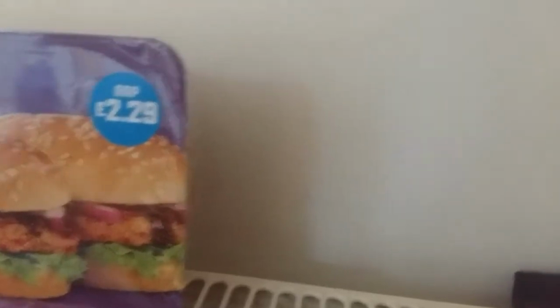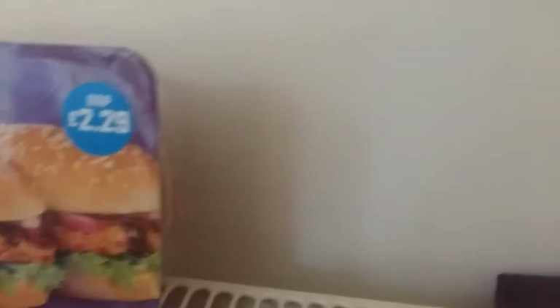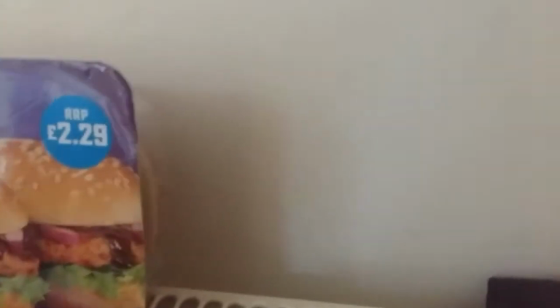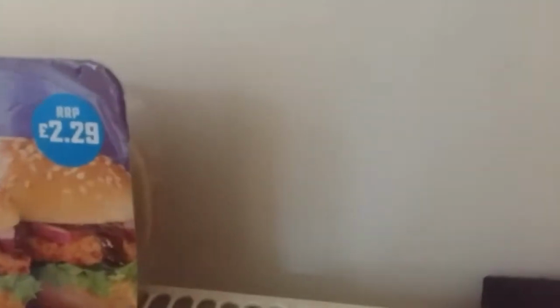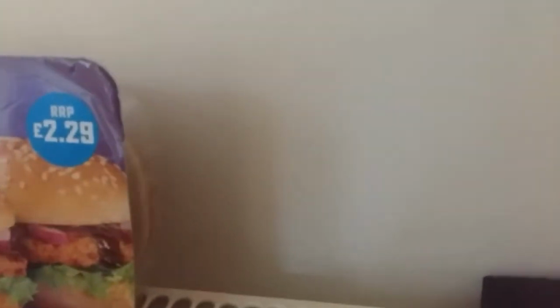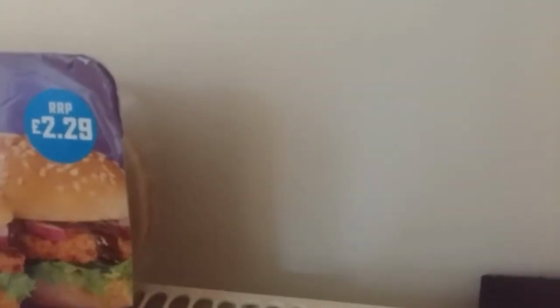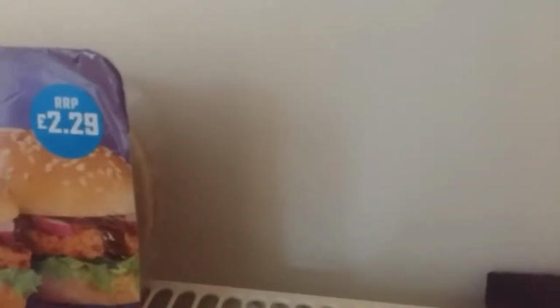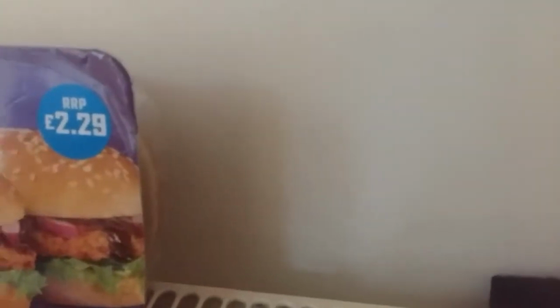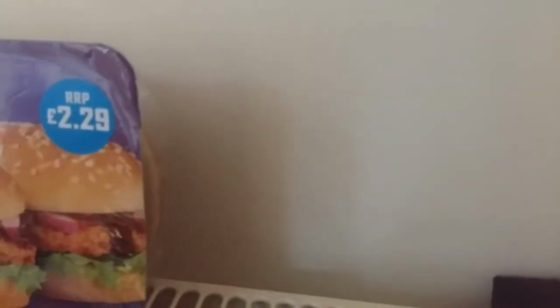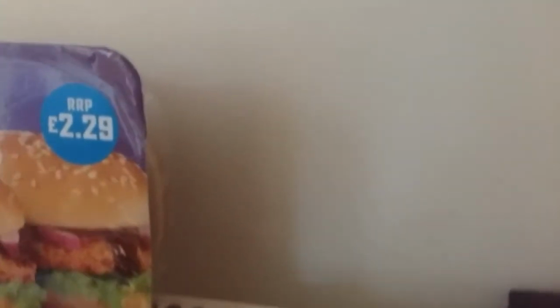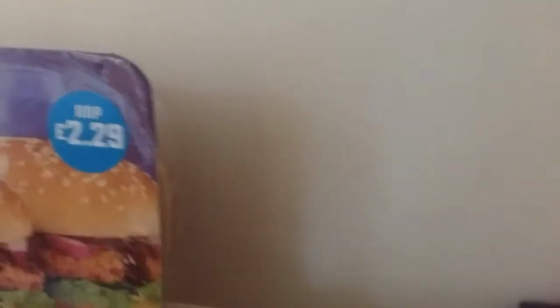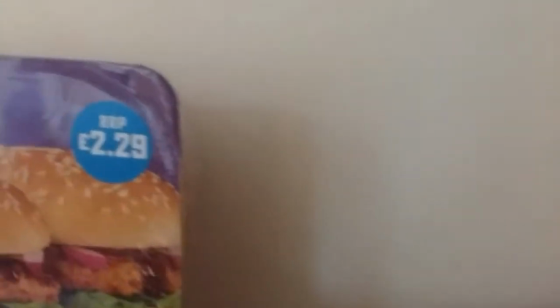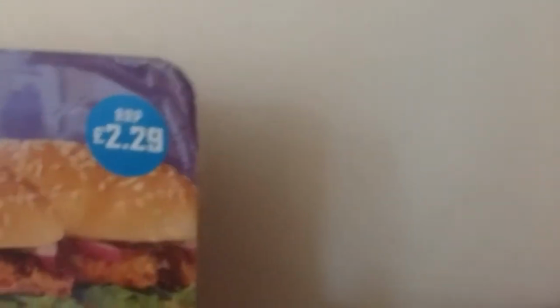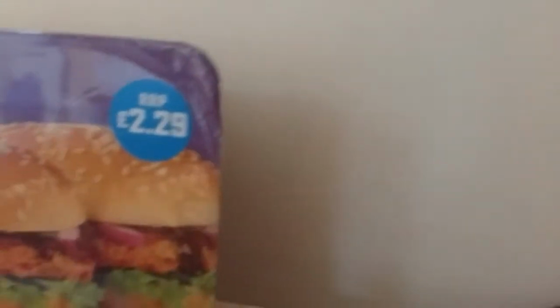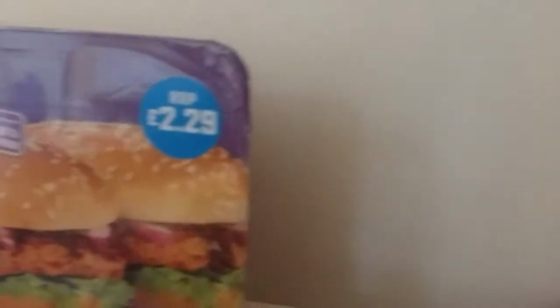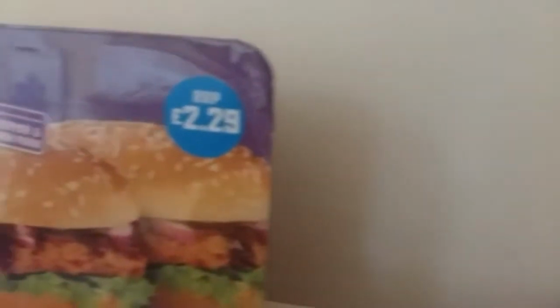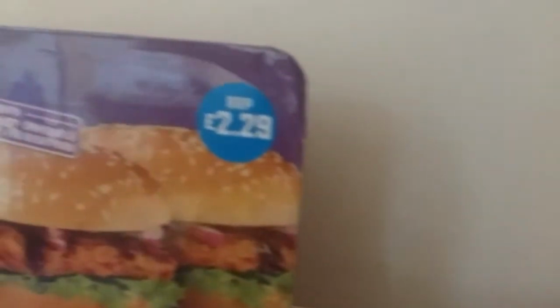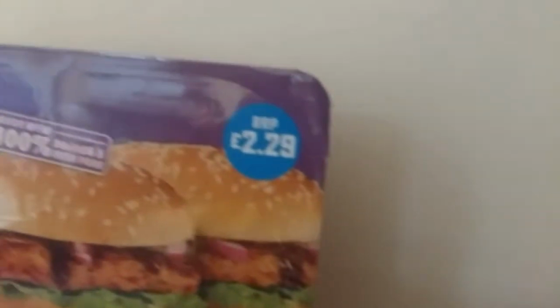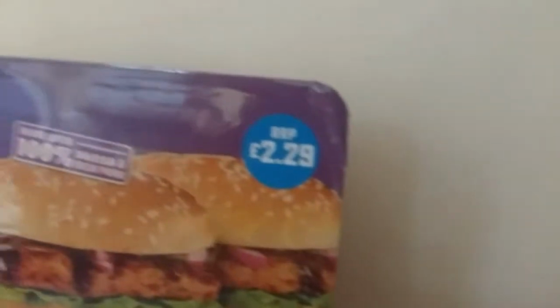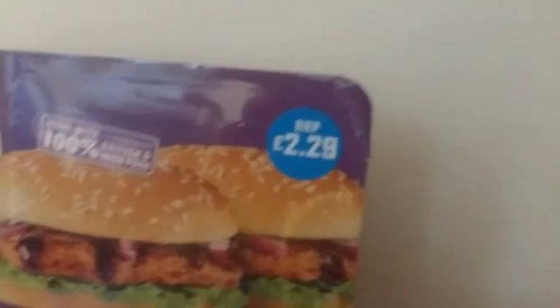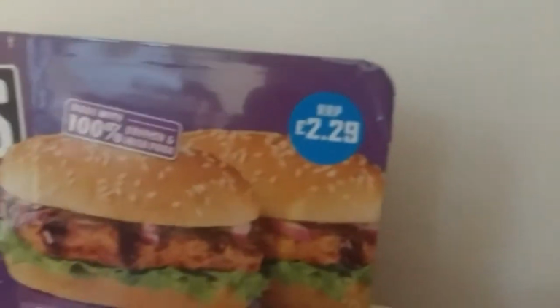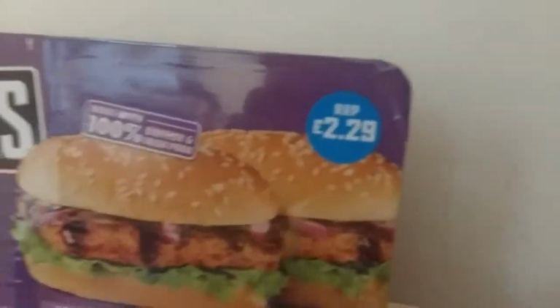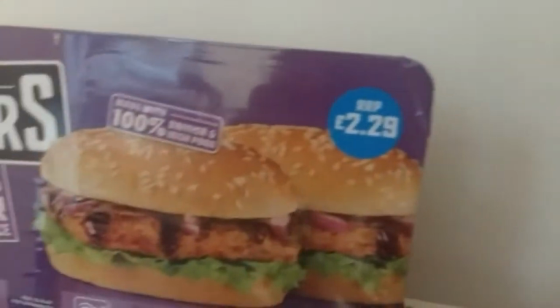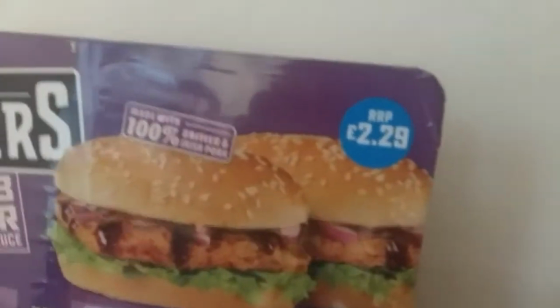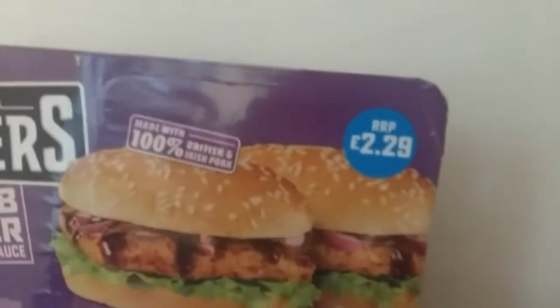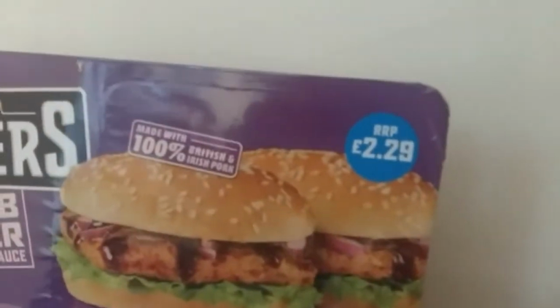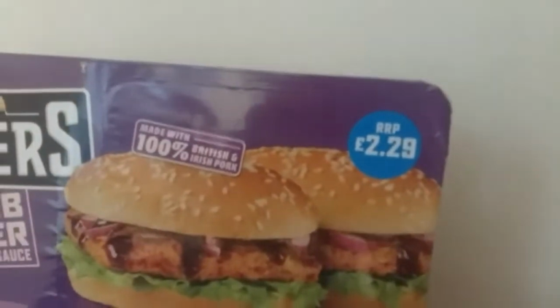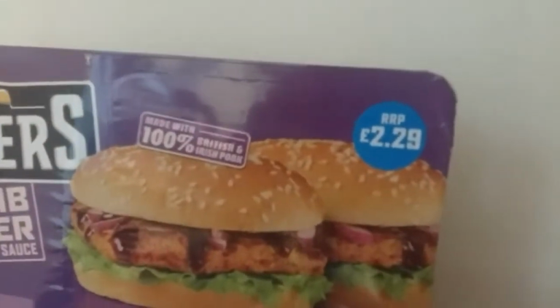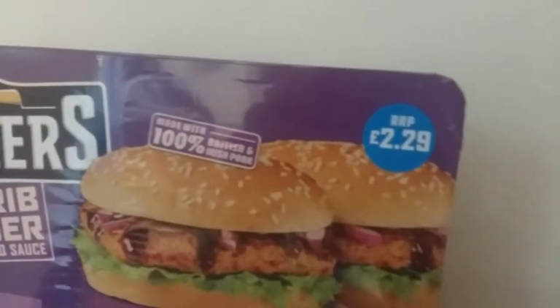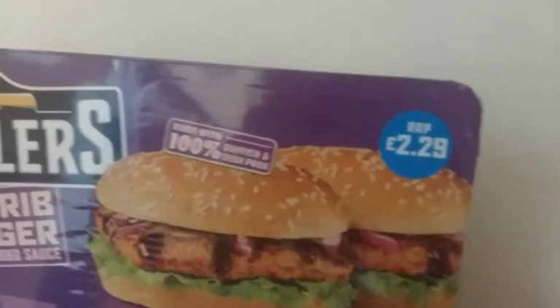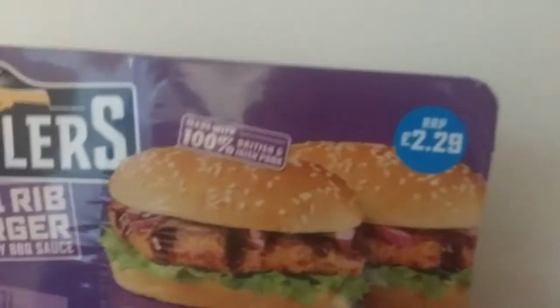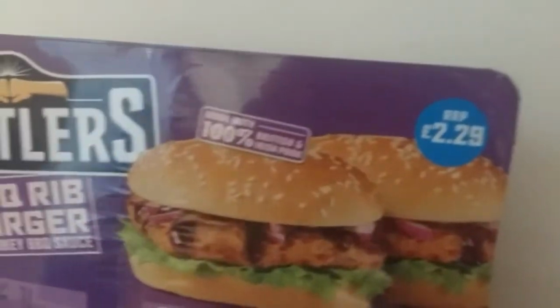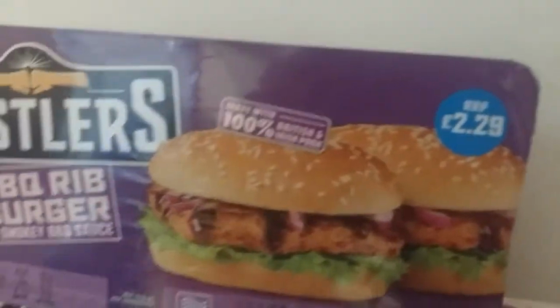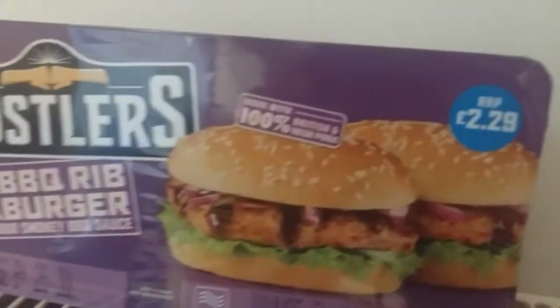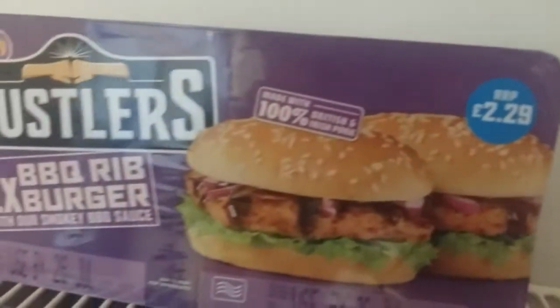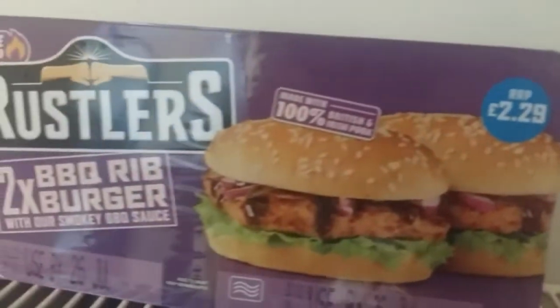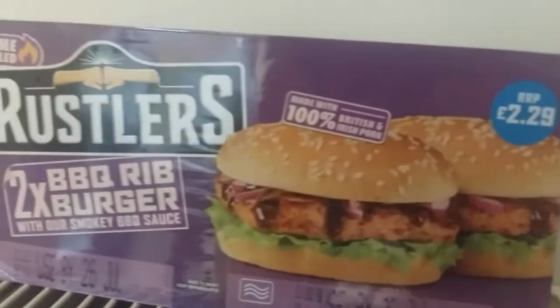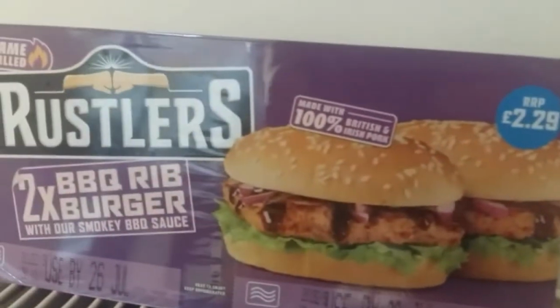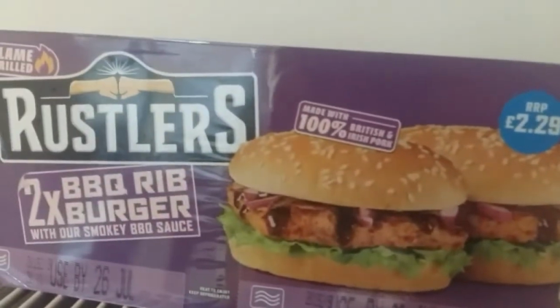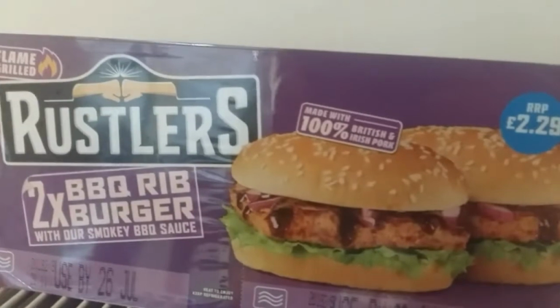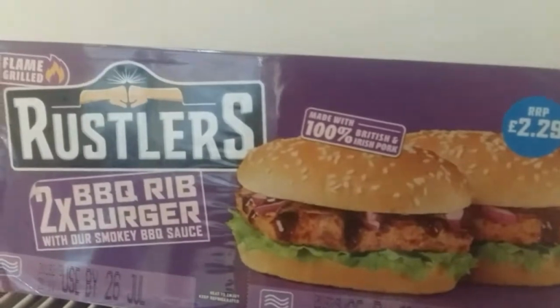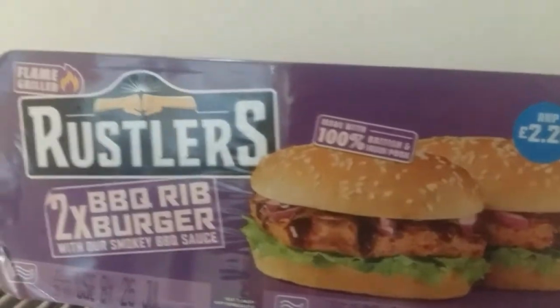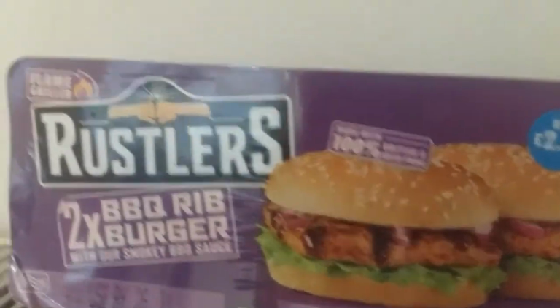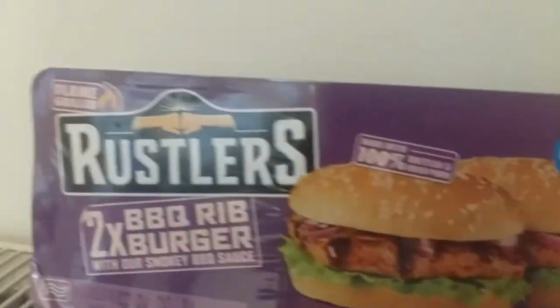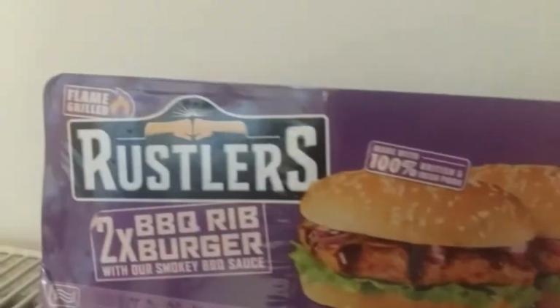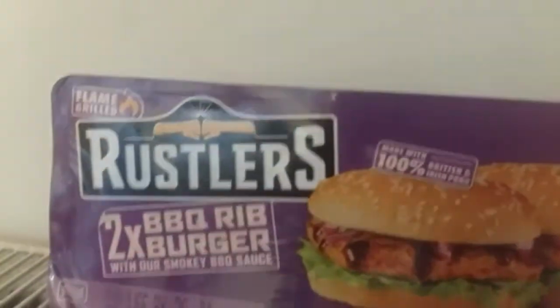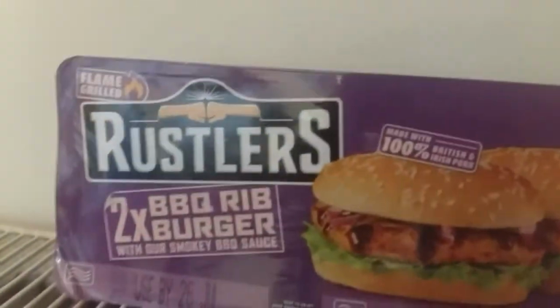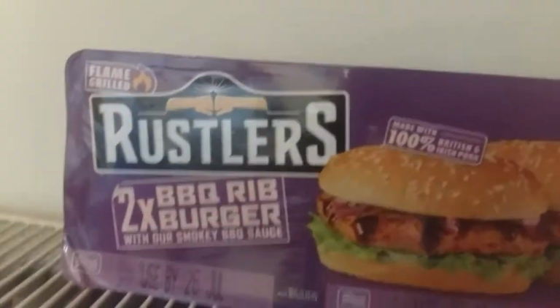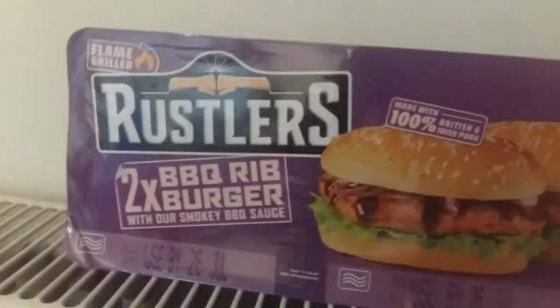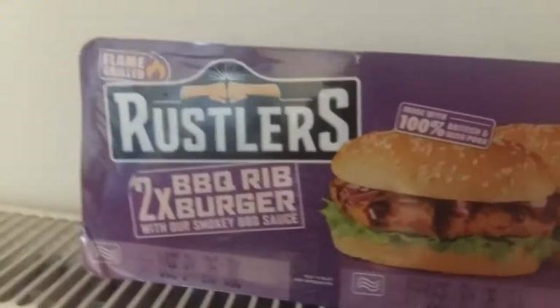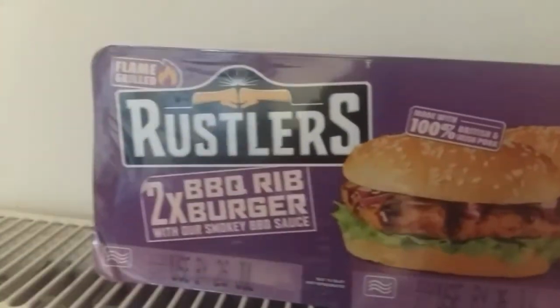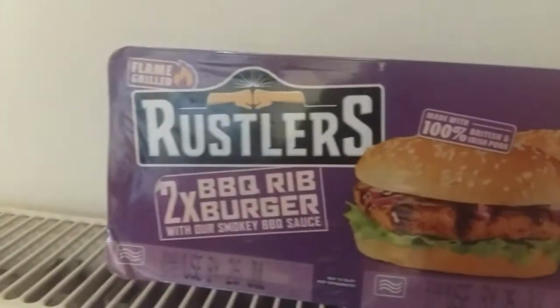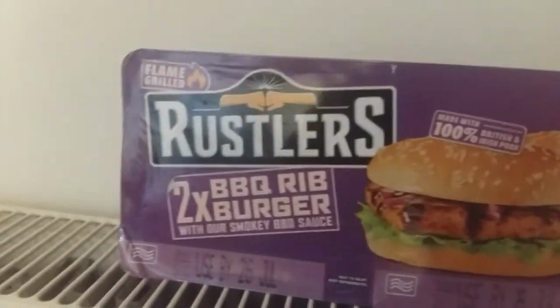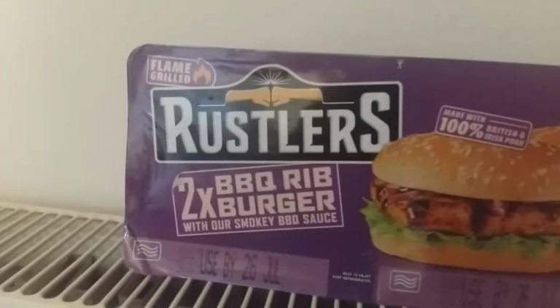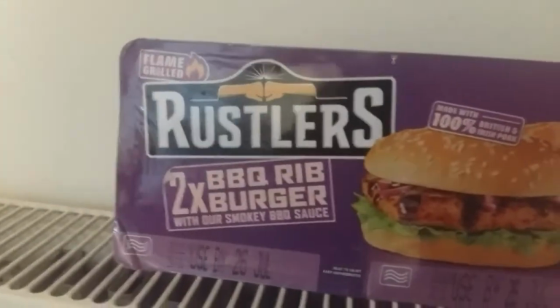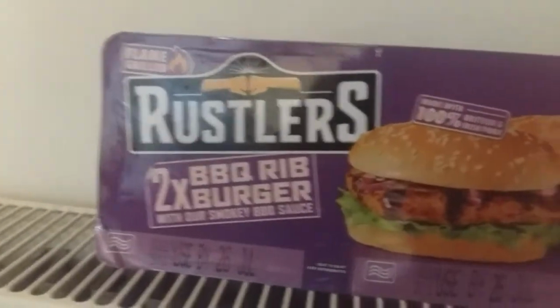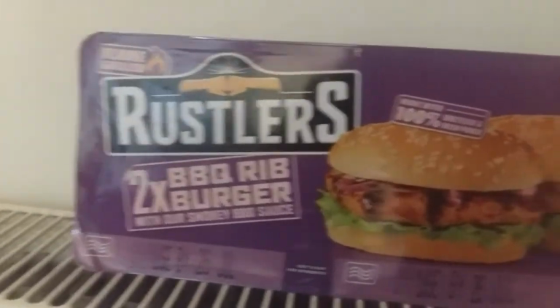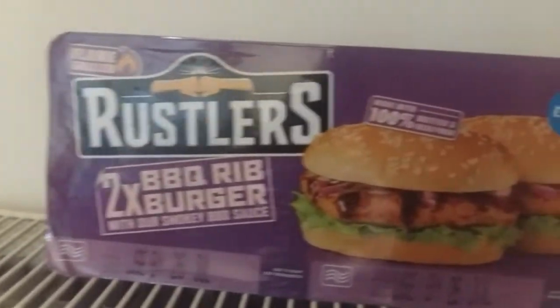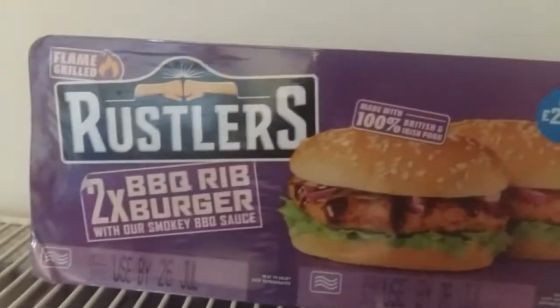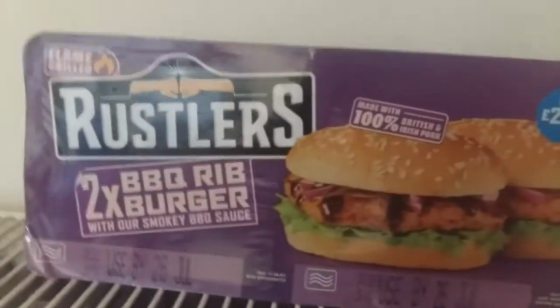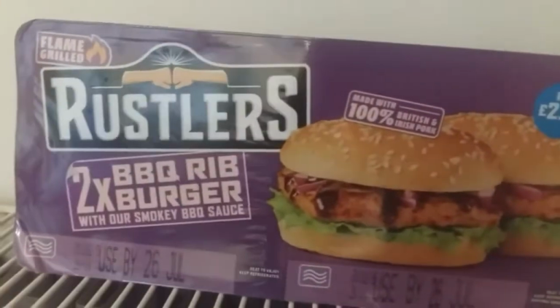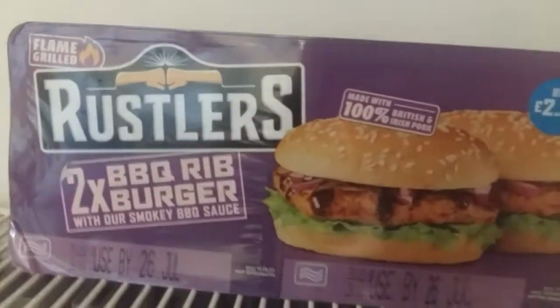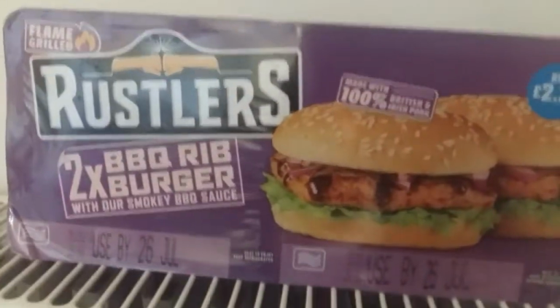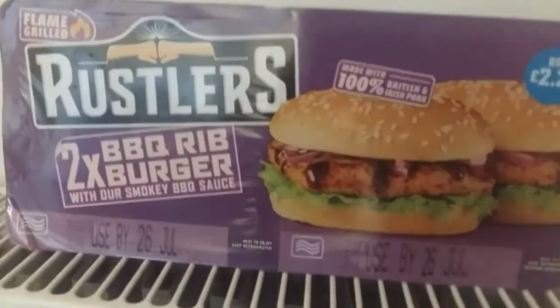Hello everybody and welcome to my first food review. Today we're going to review the Rustler's 2x BBQ Rib Burgers.